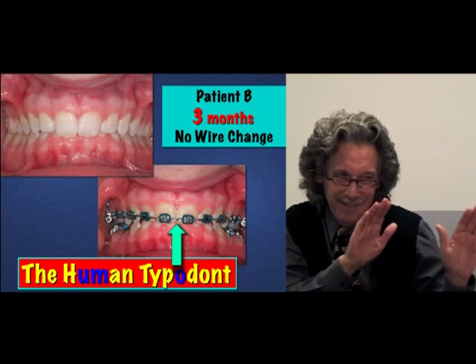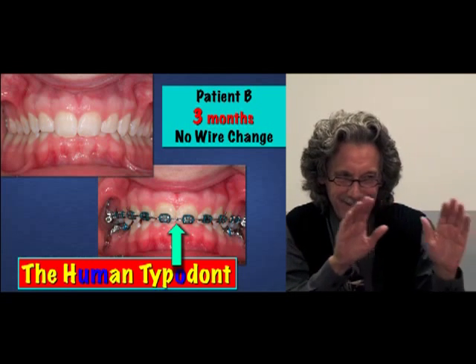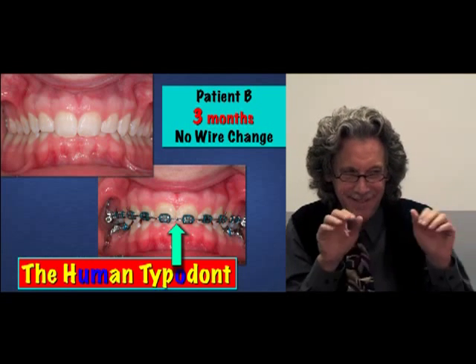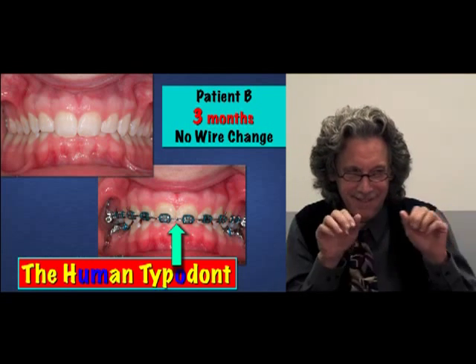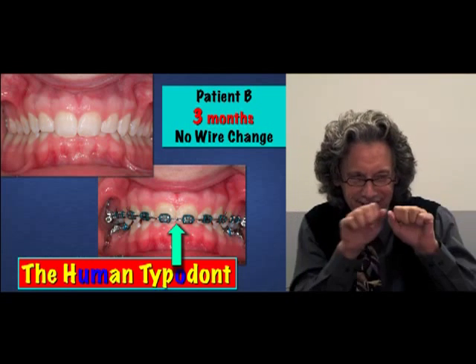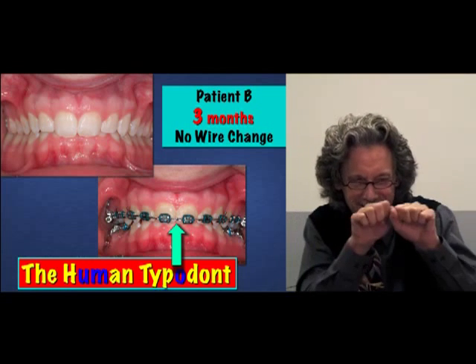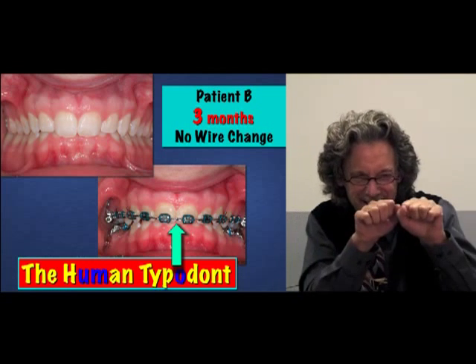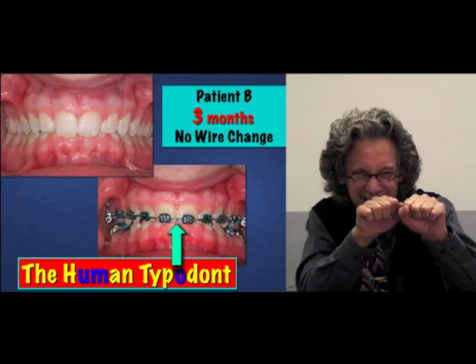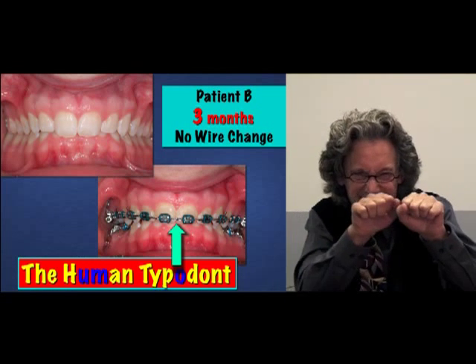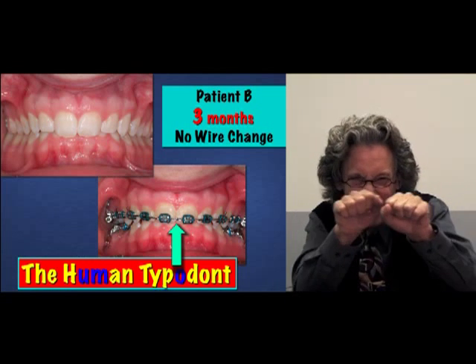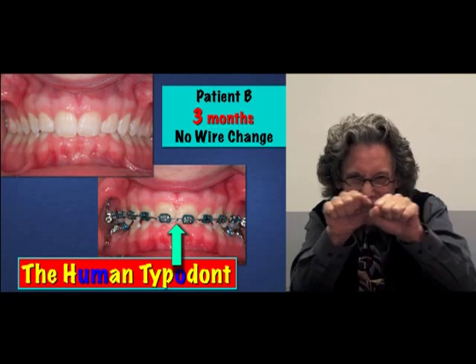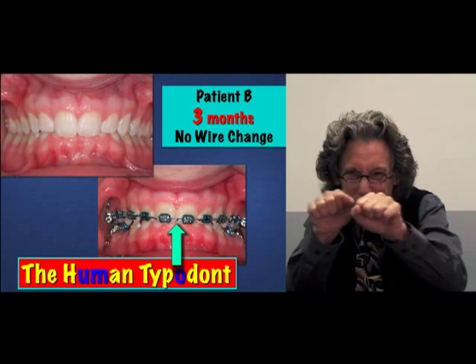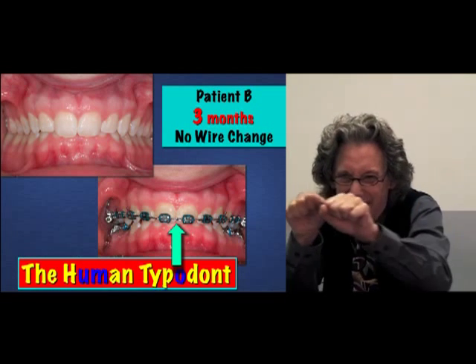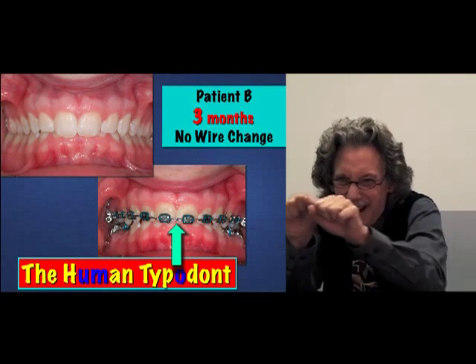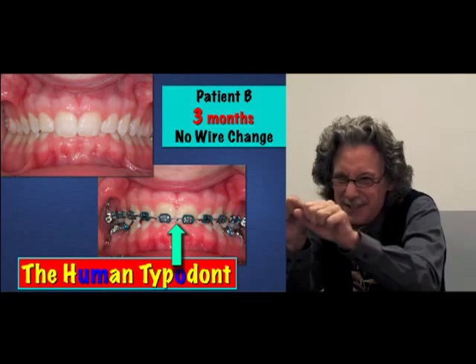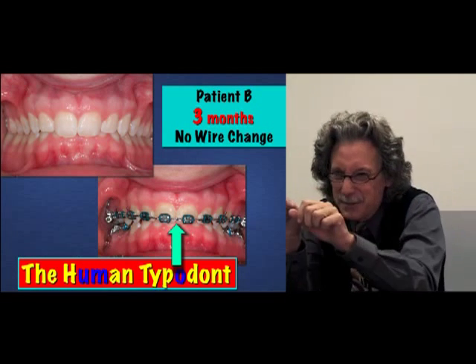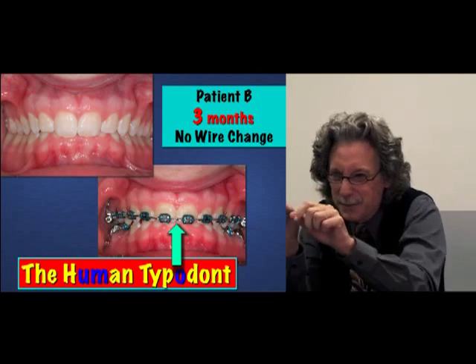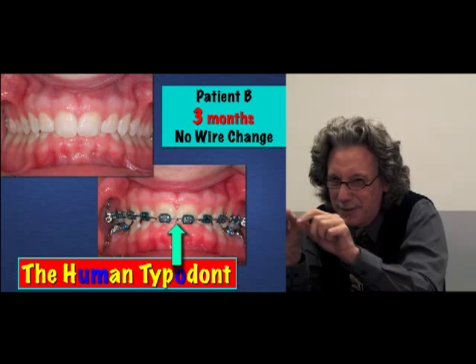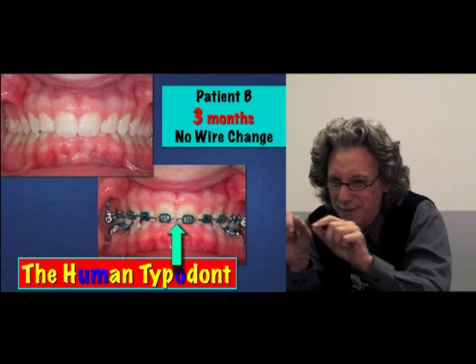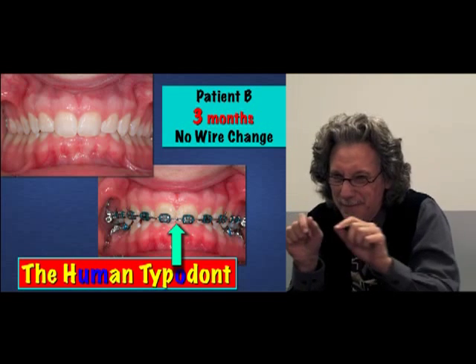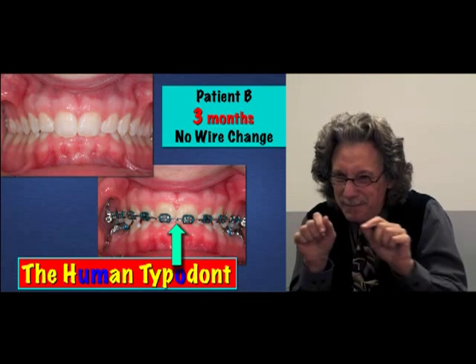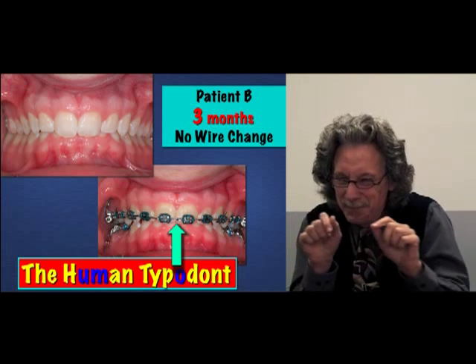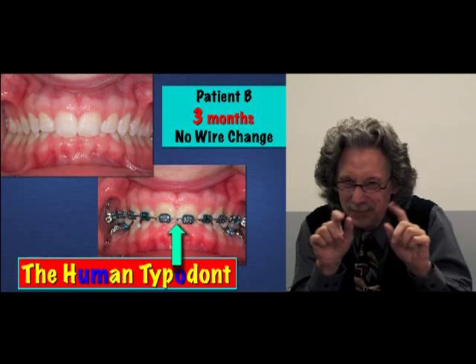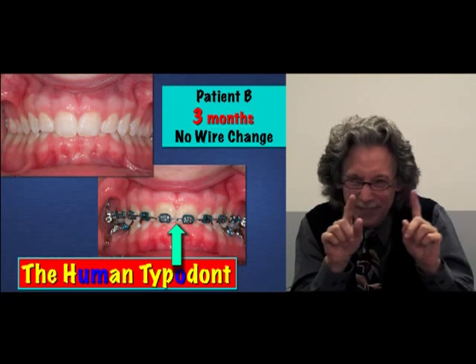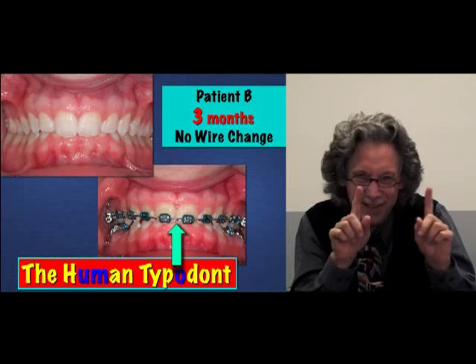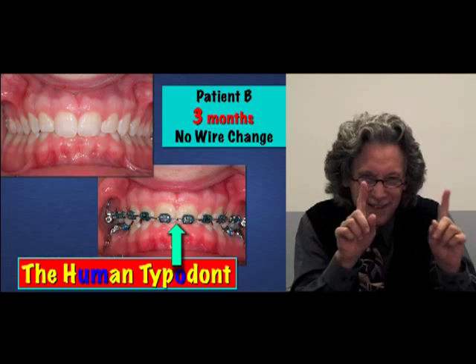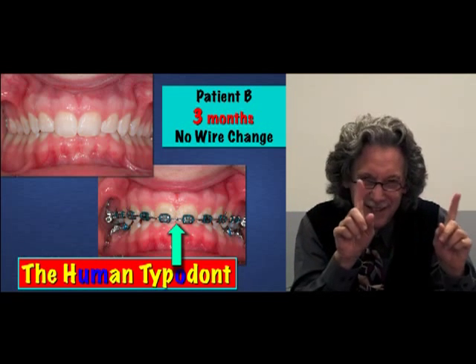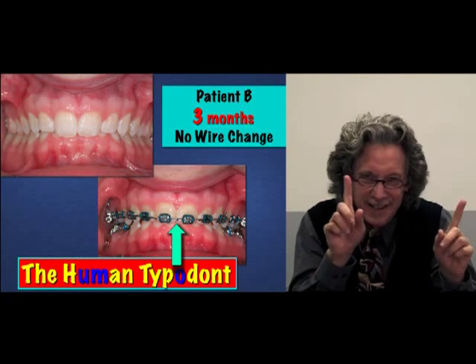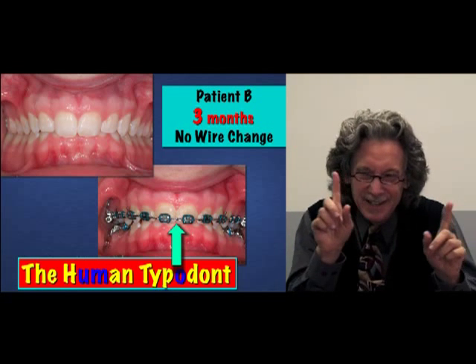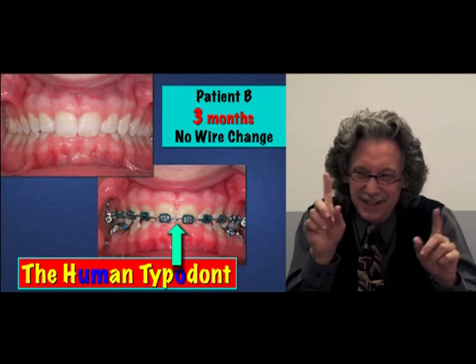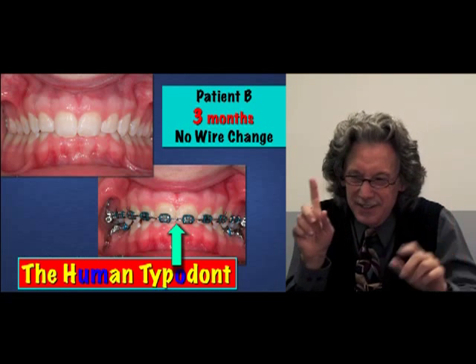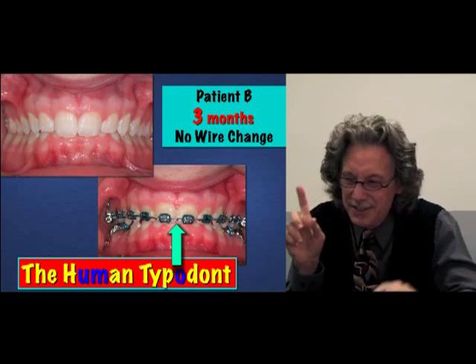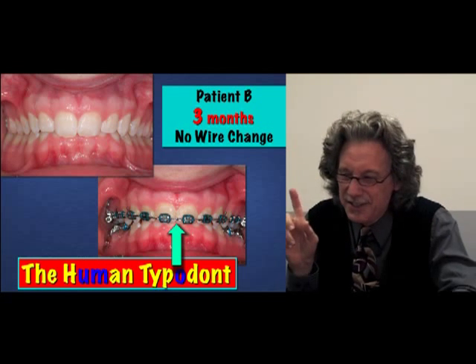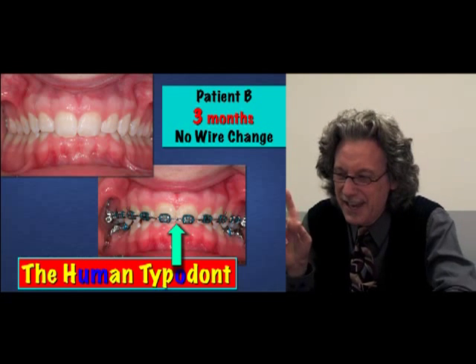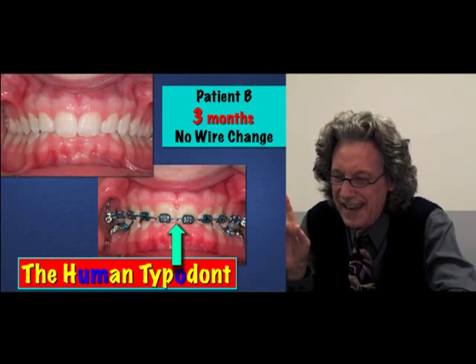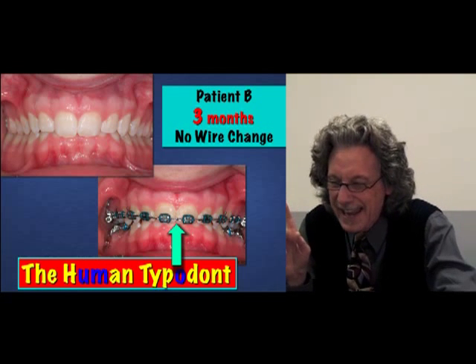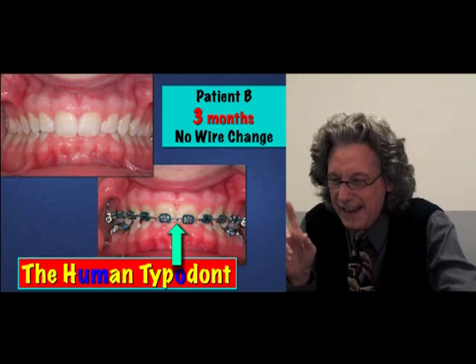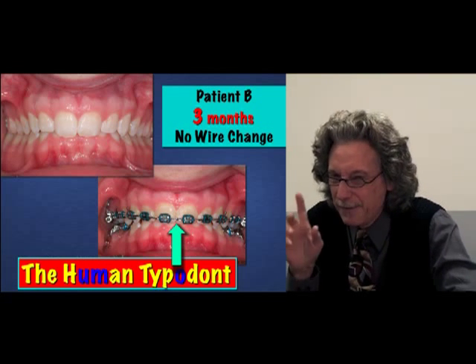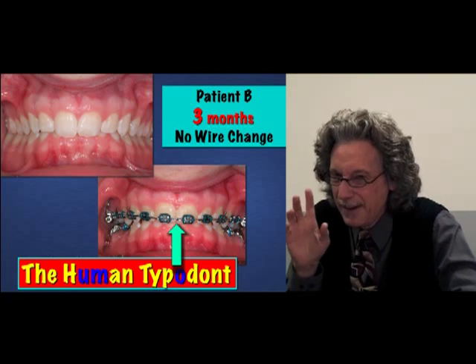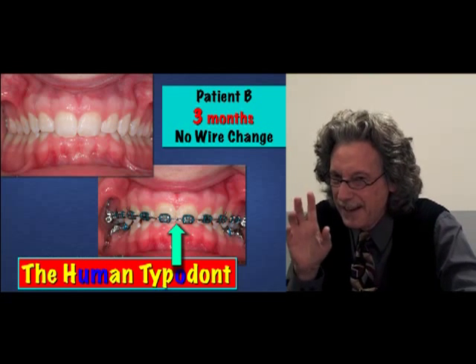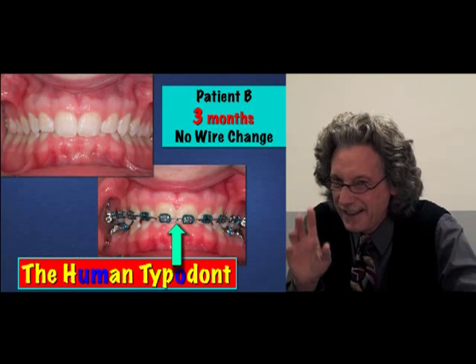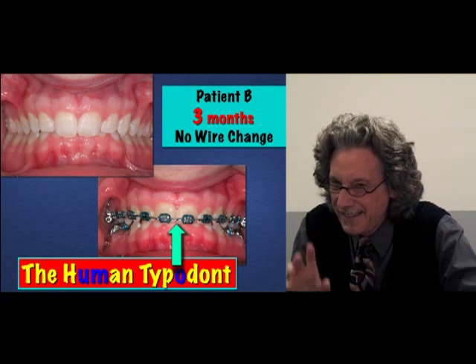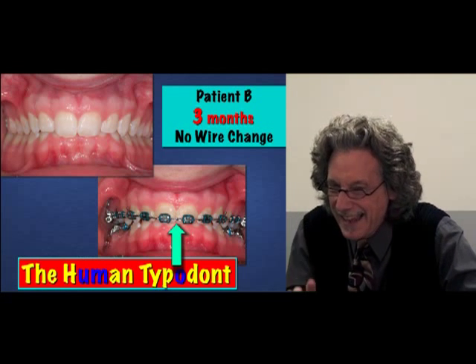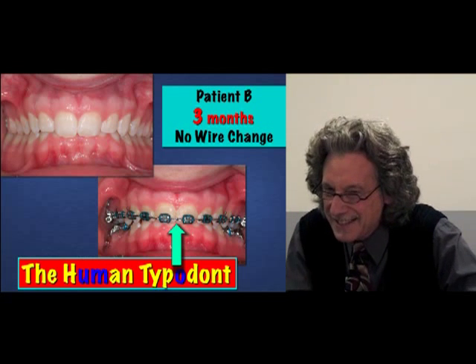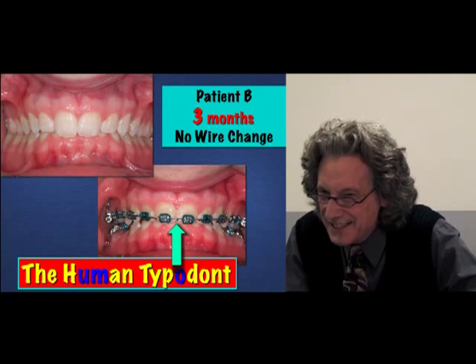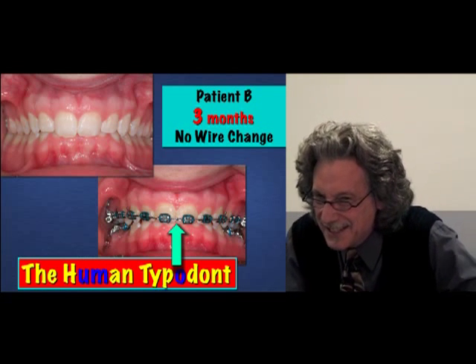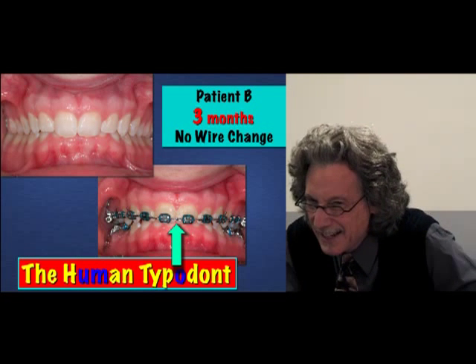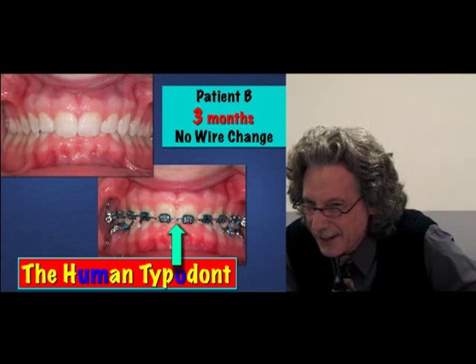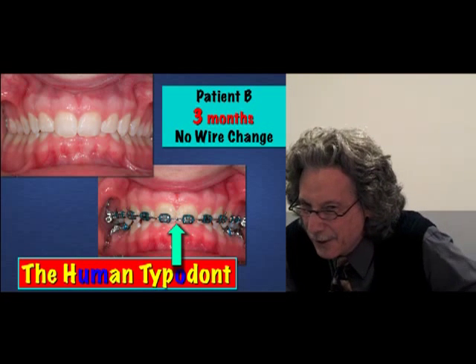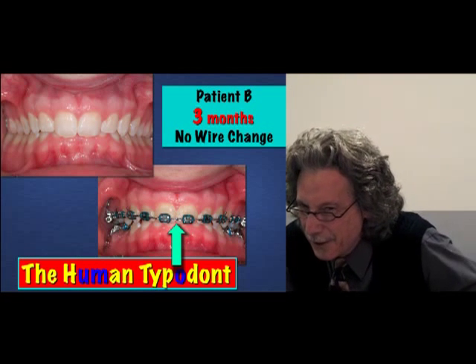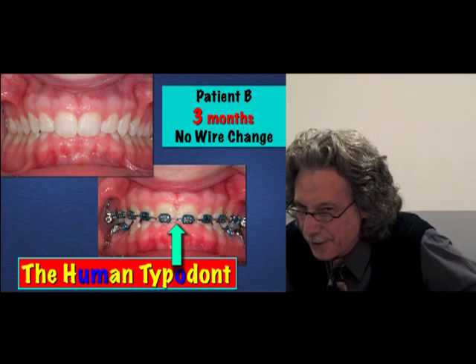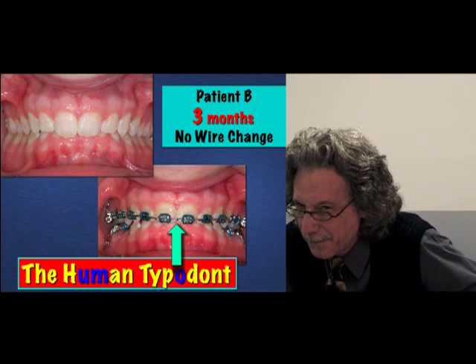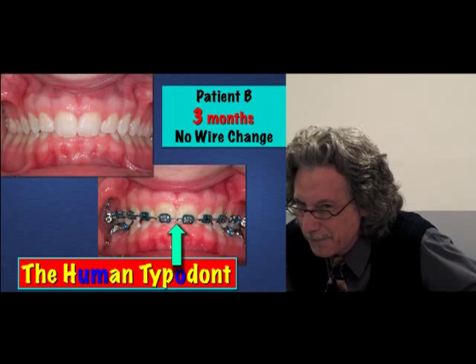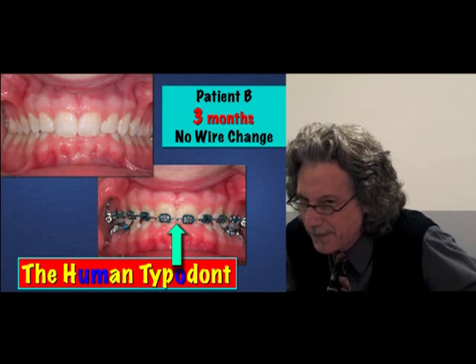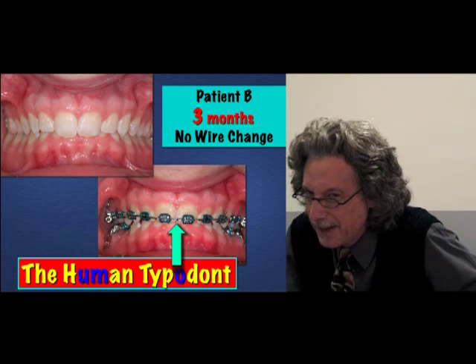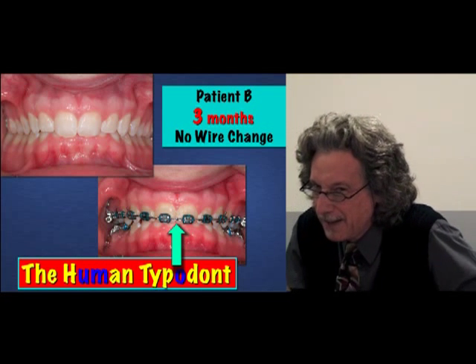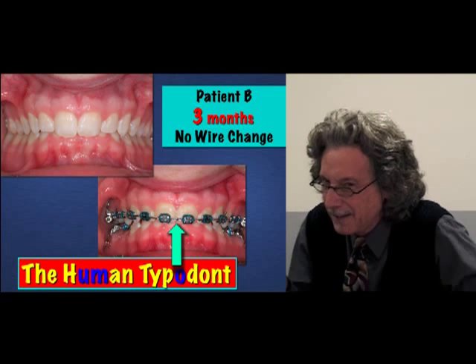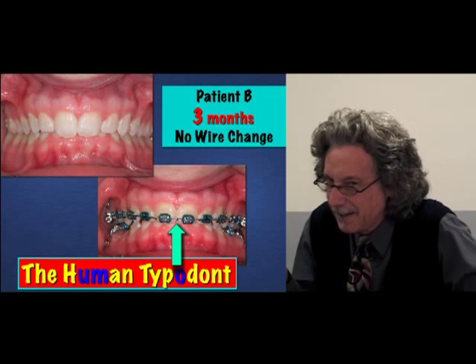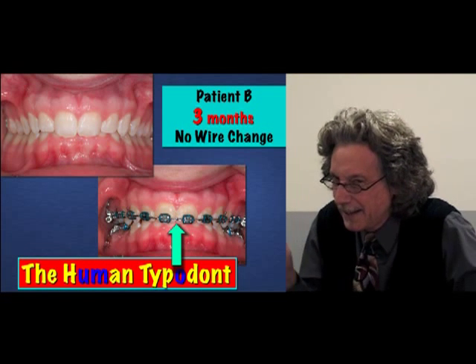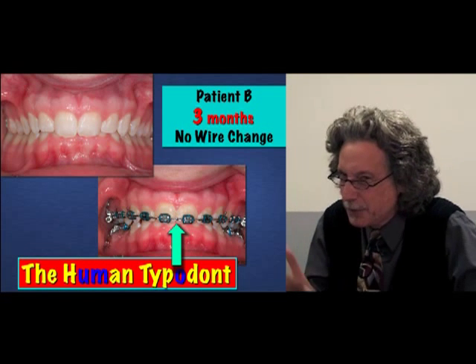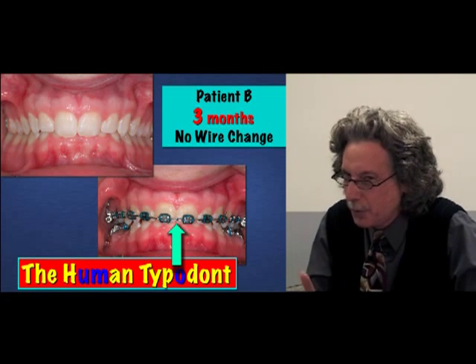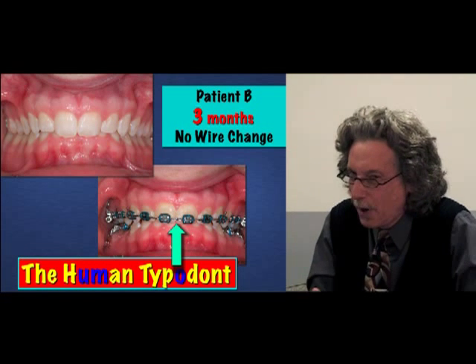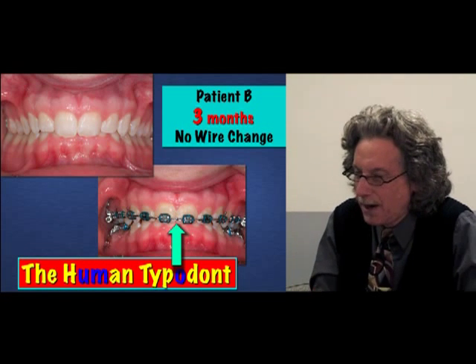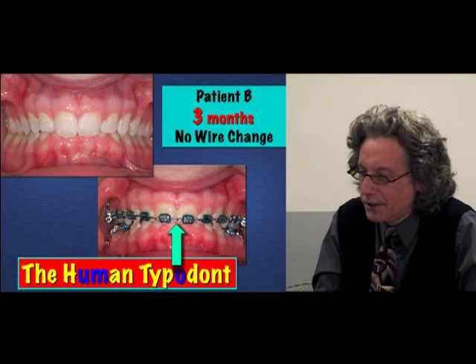Is that possible — to have that scenario? Let's watch.